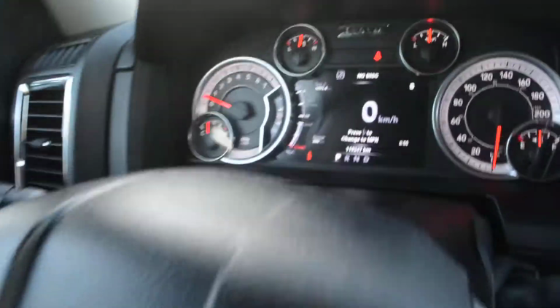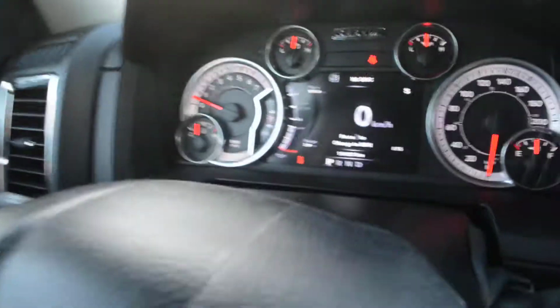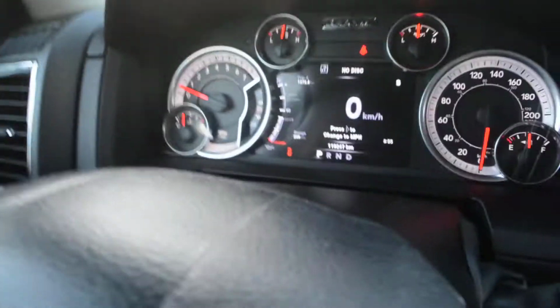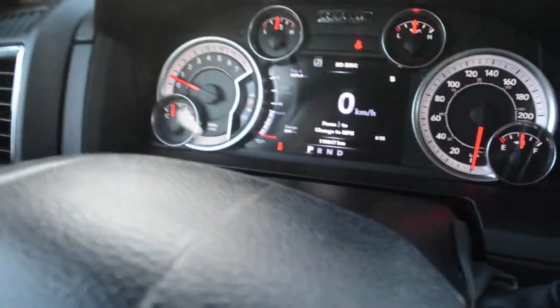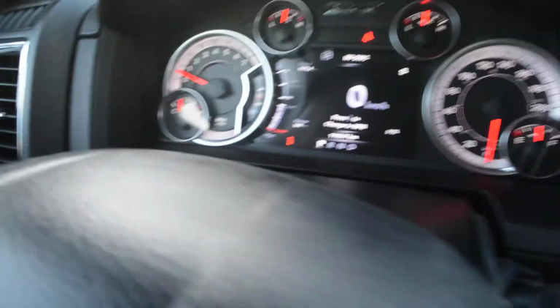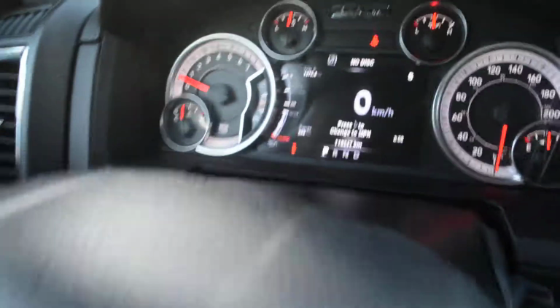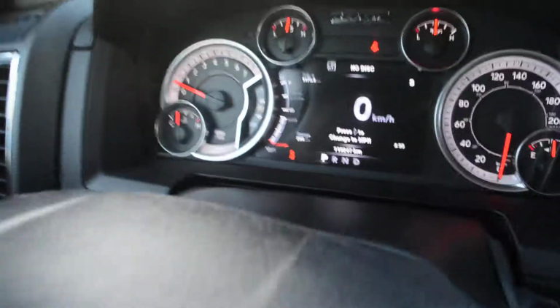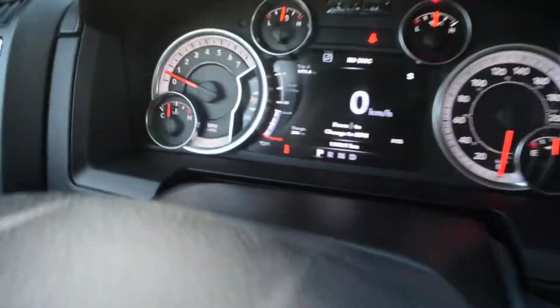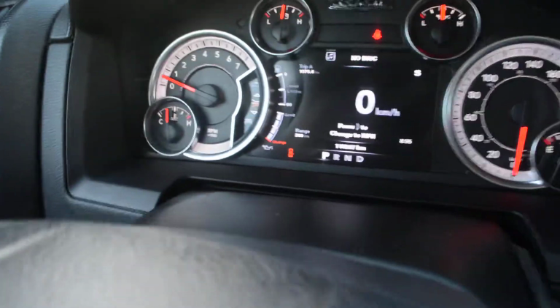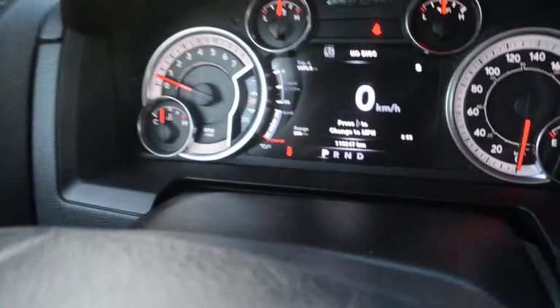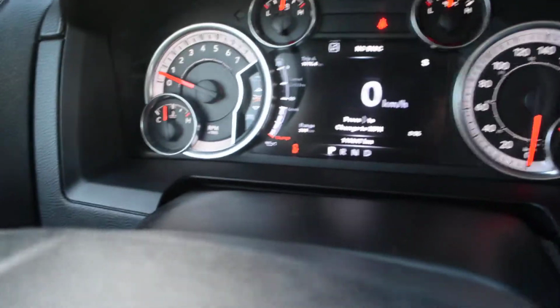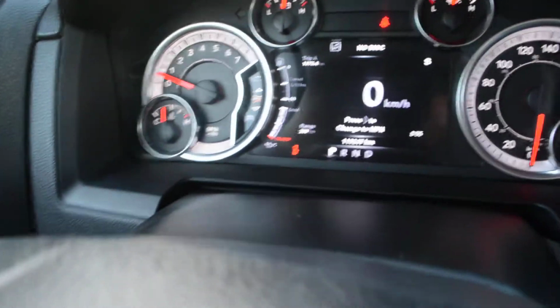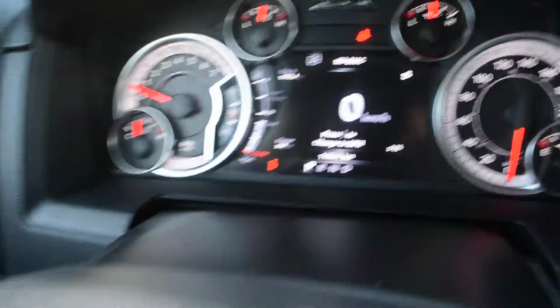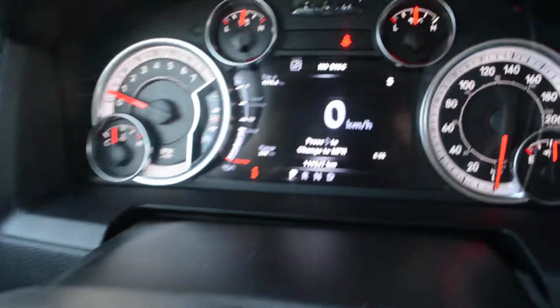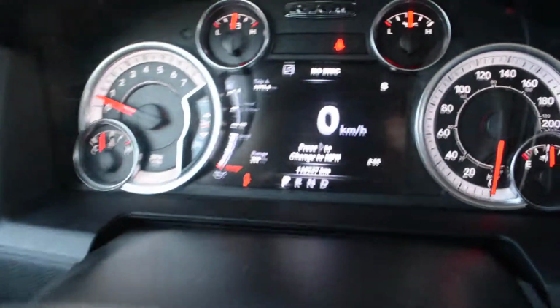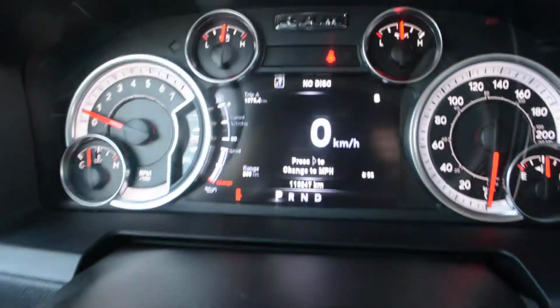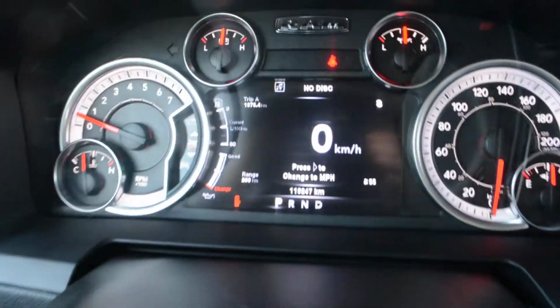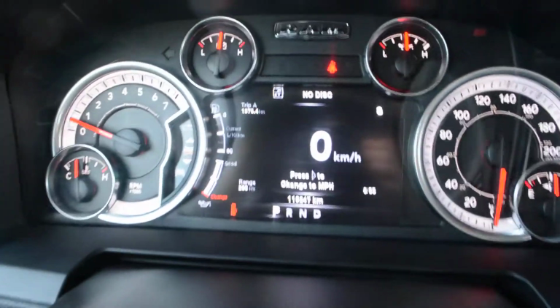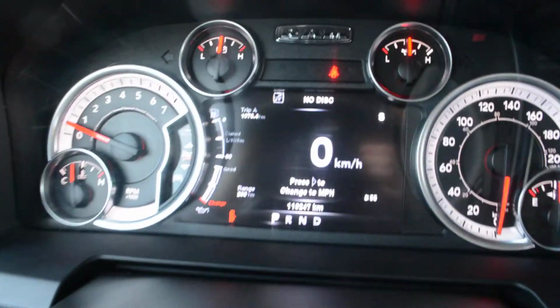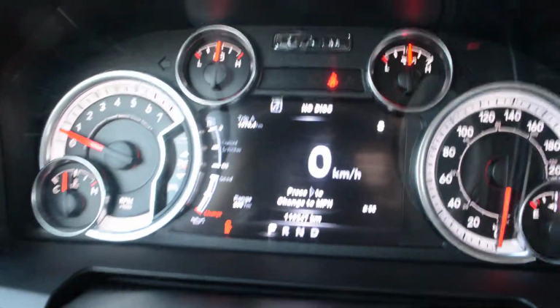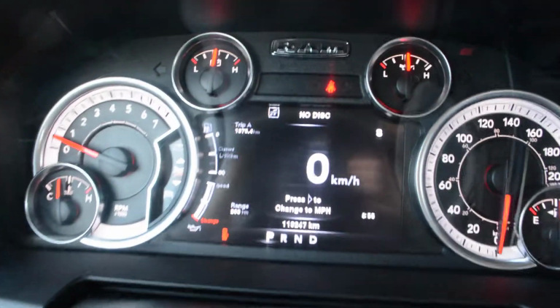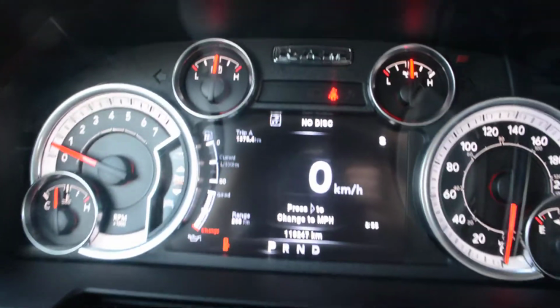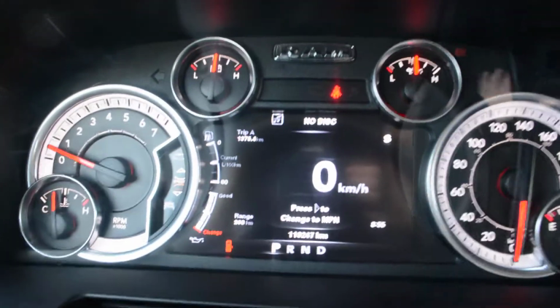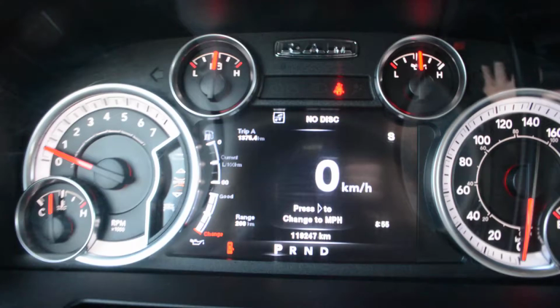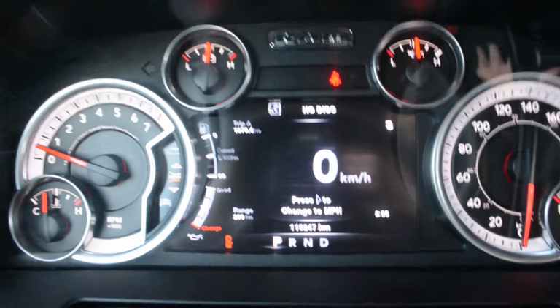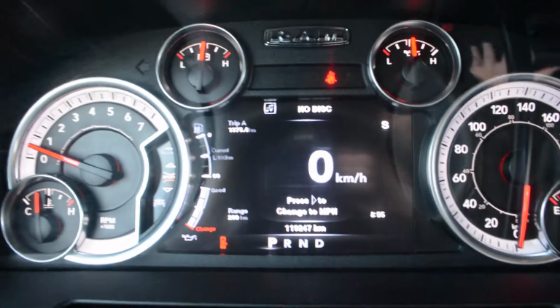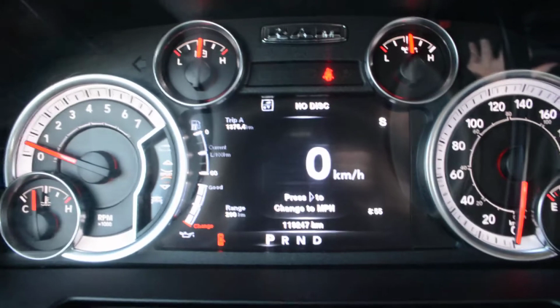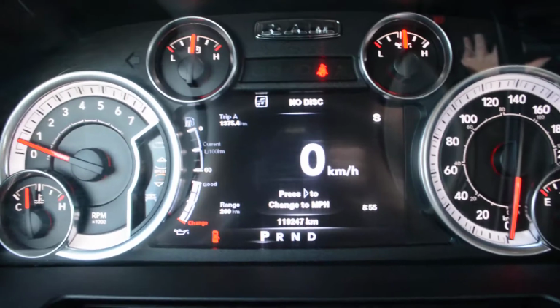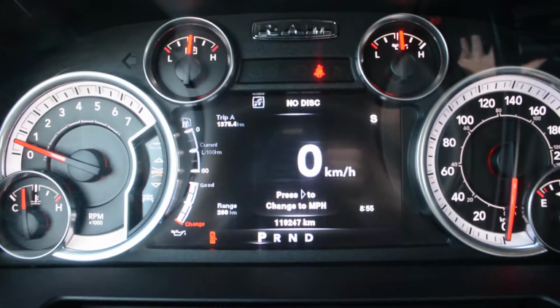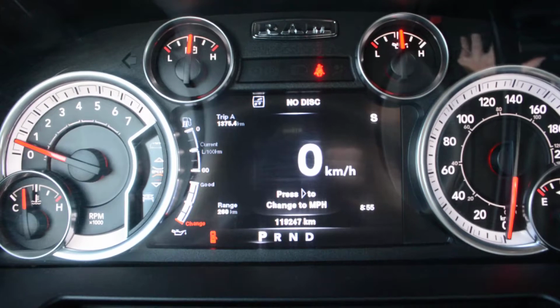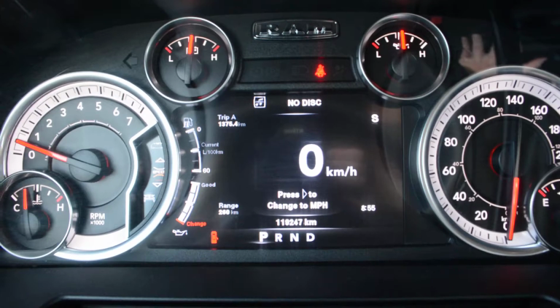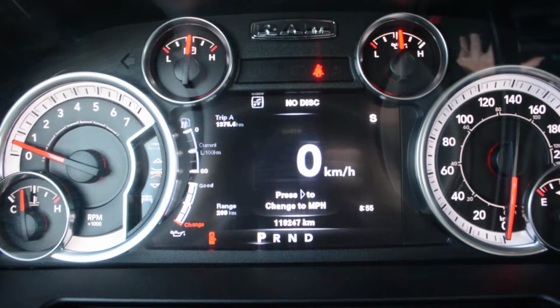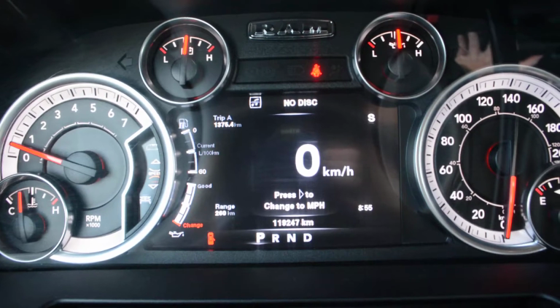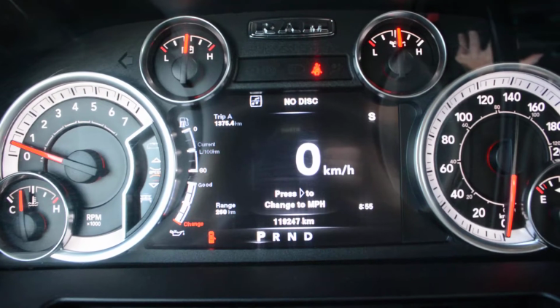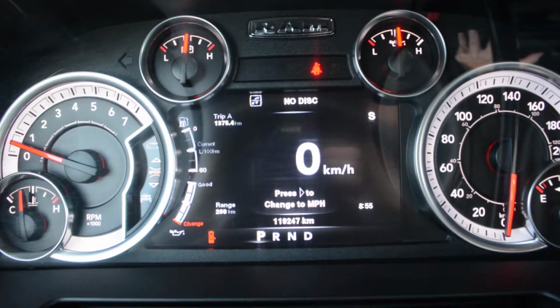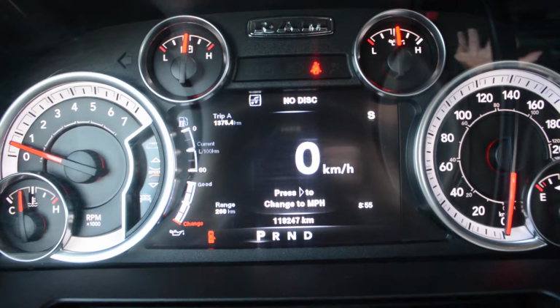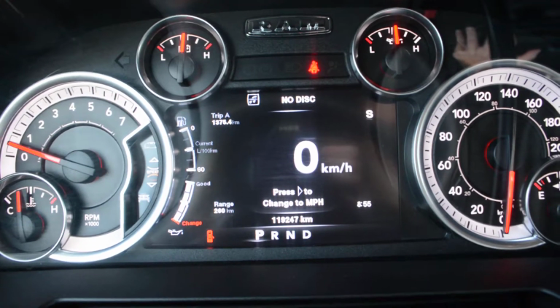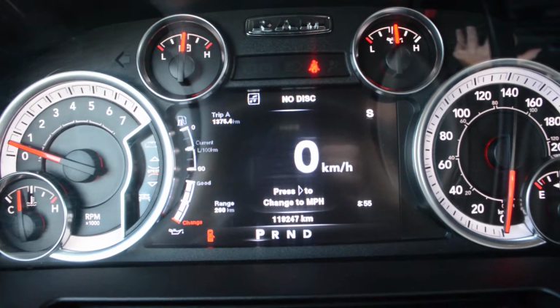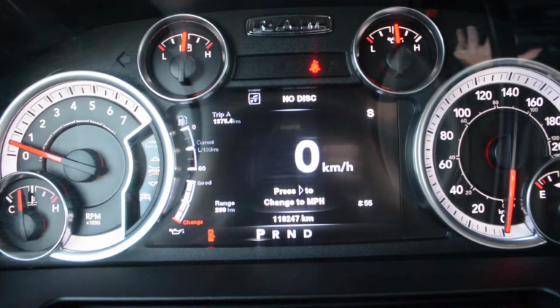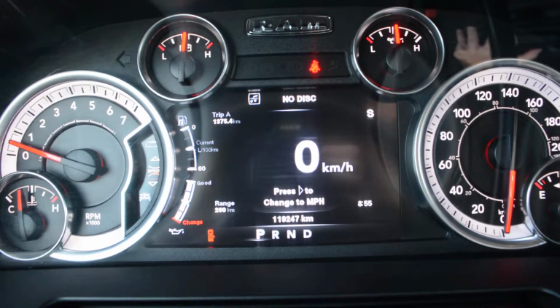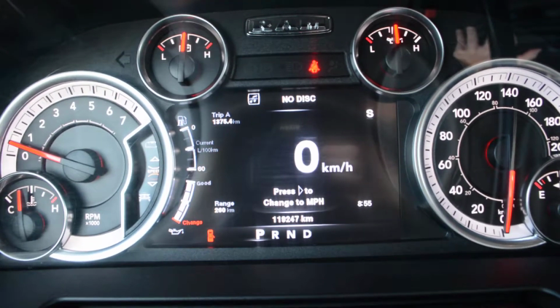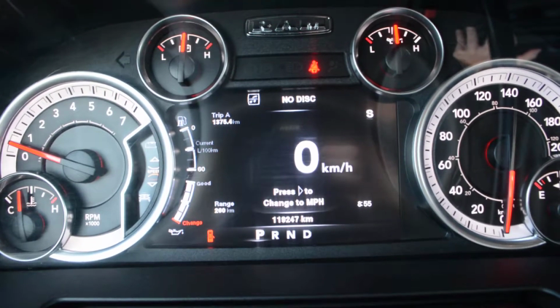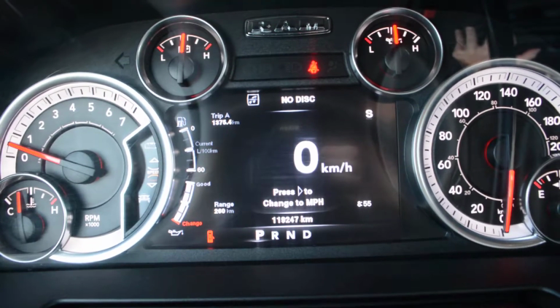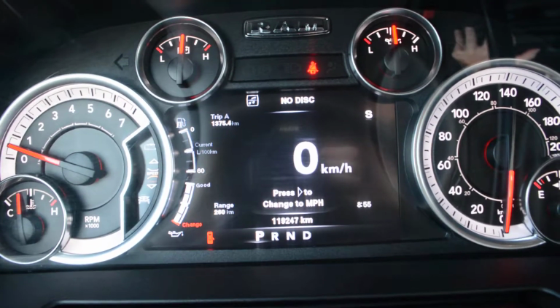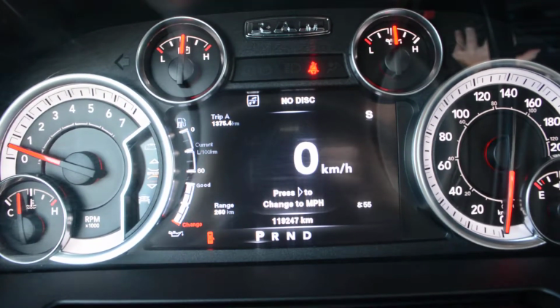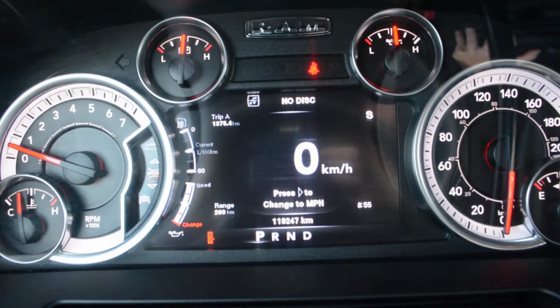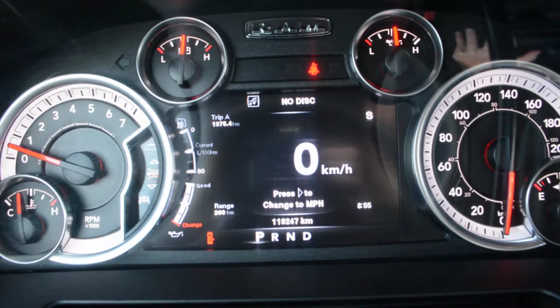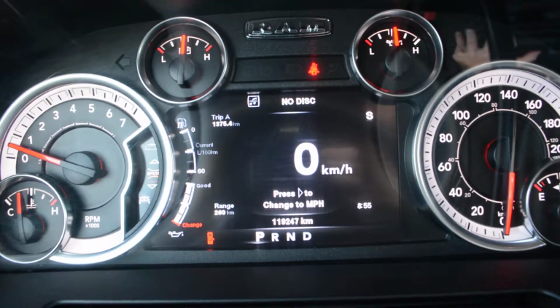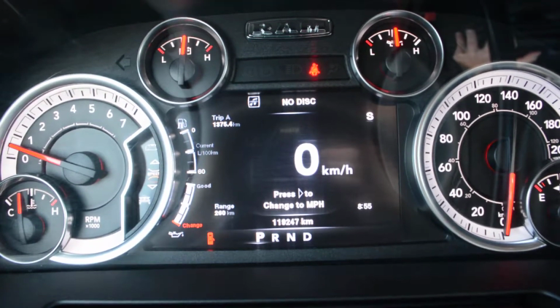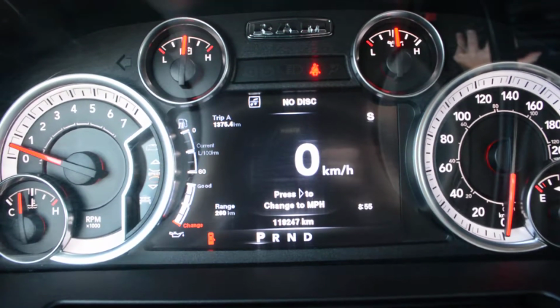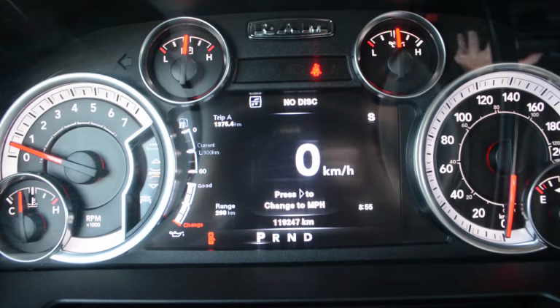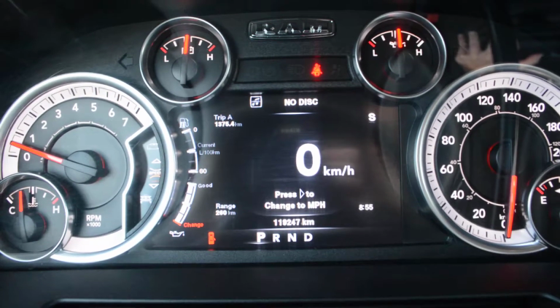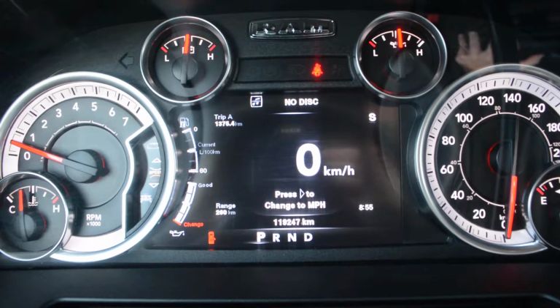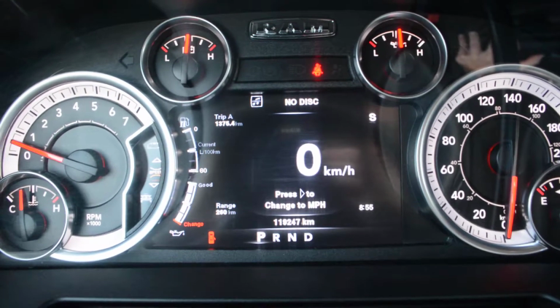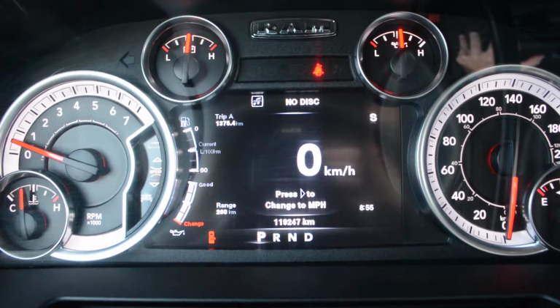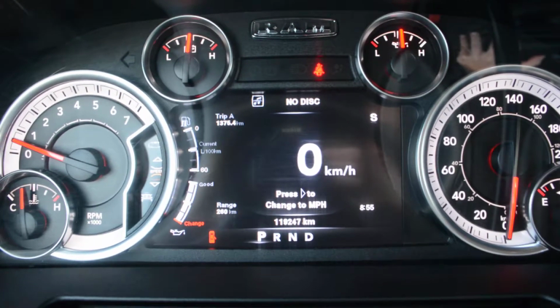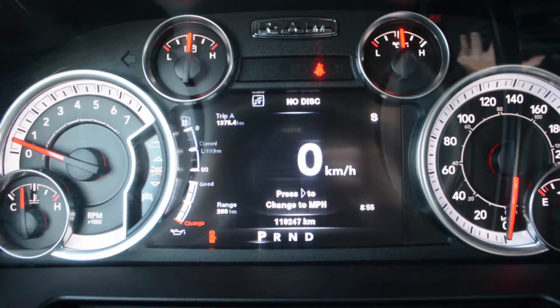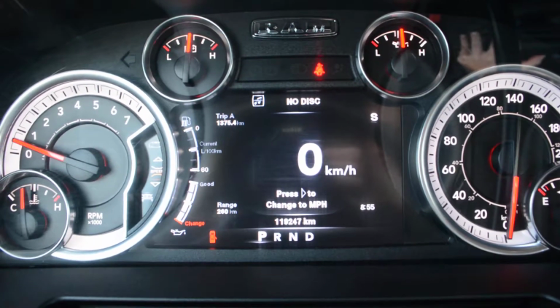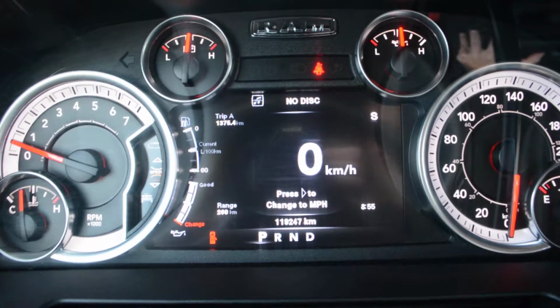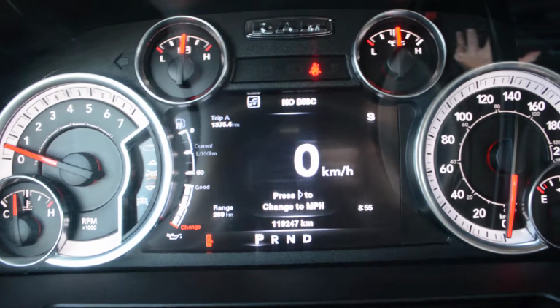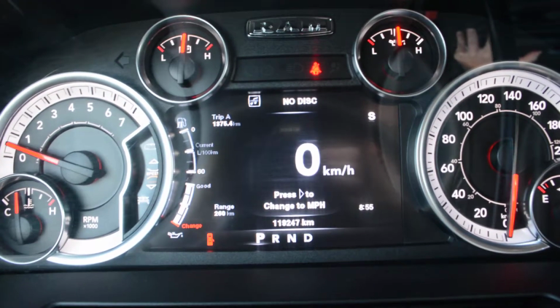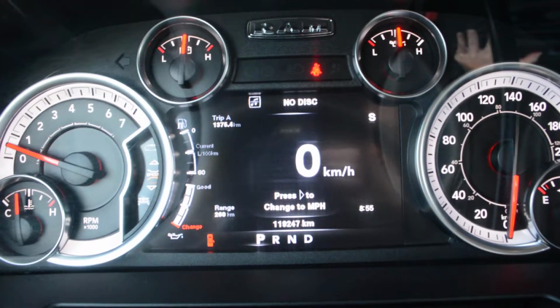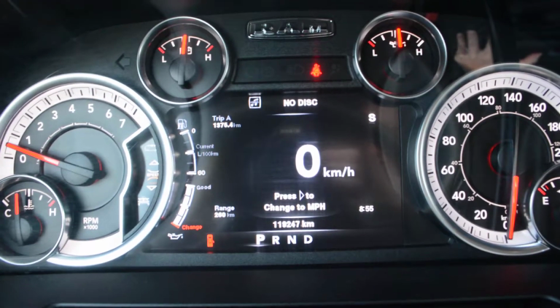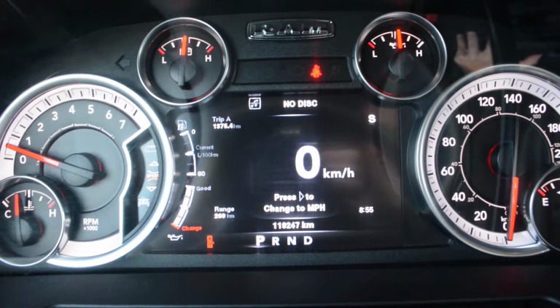Now just before we wrap up, you can see the unit does have just under 120,000 km on it.